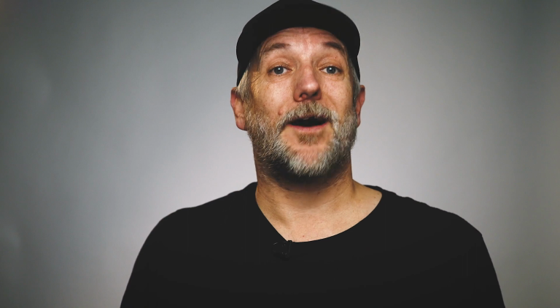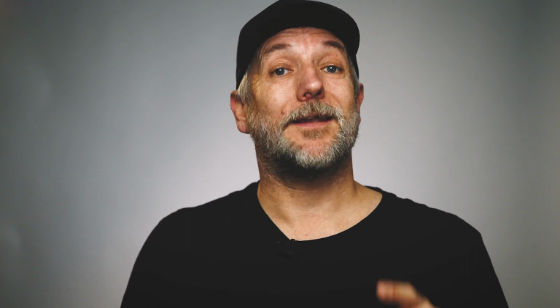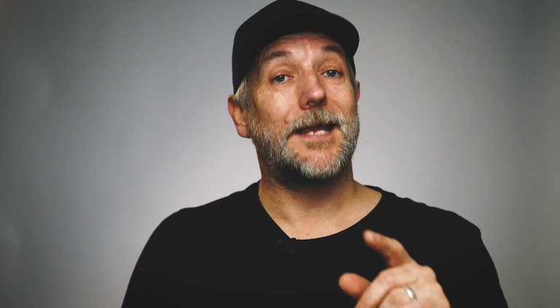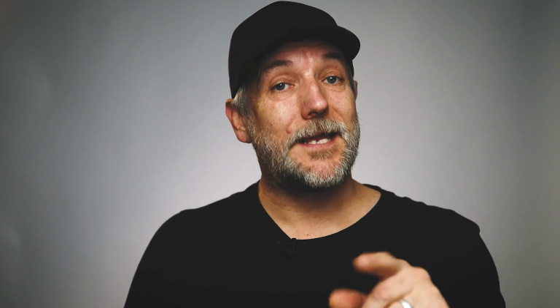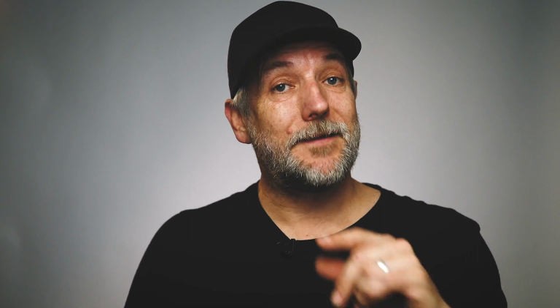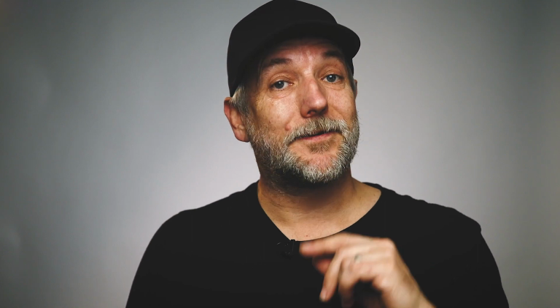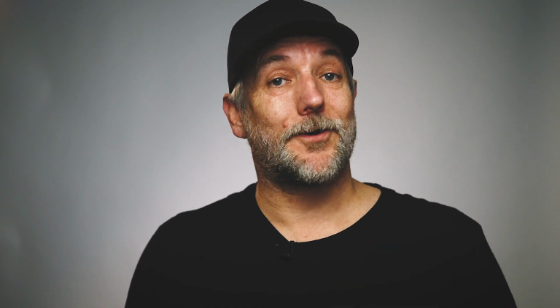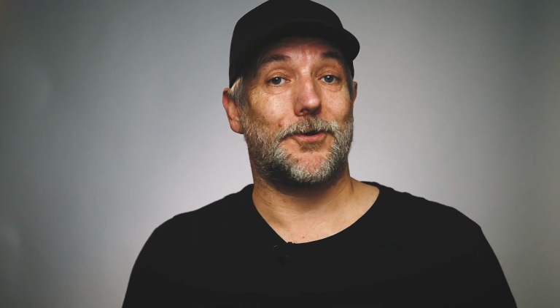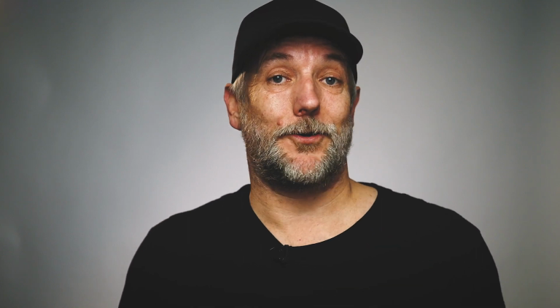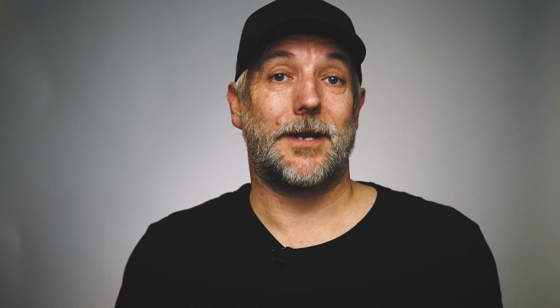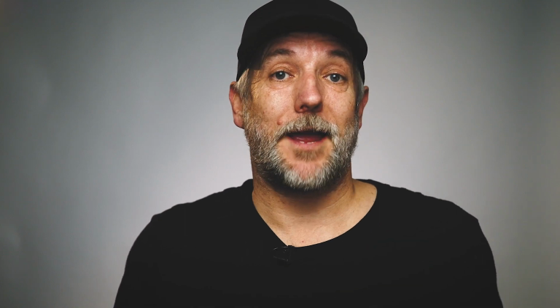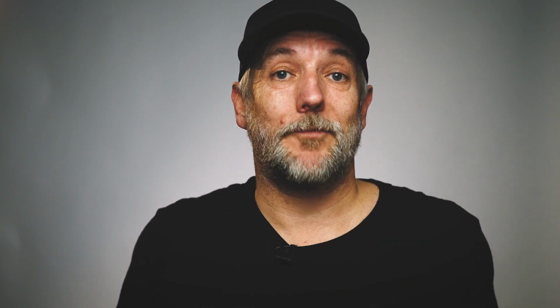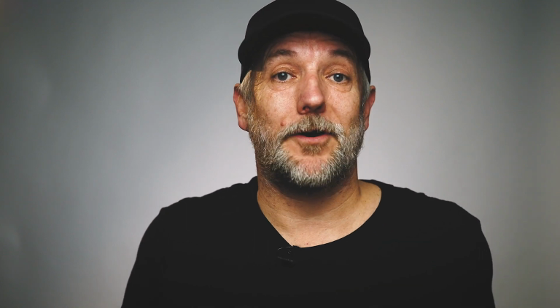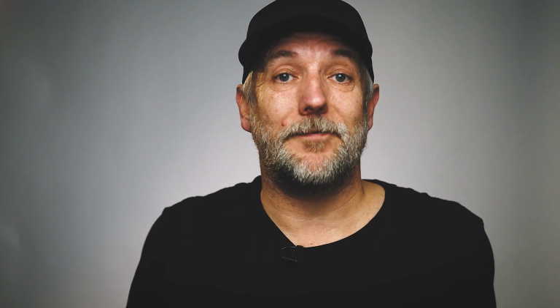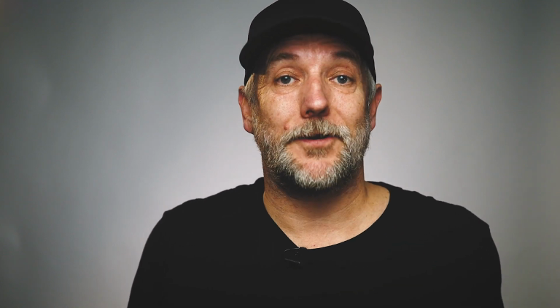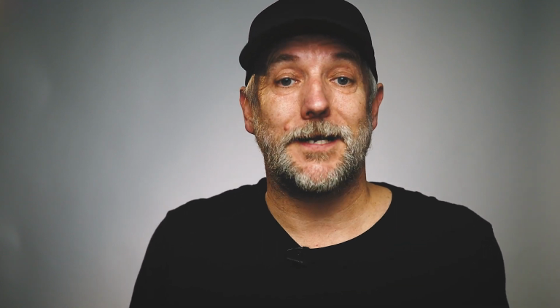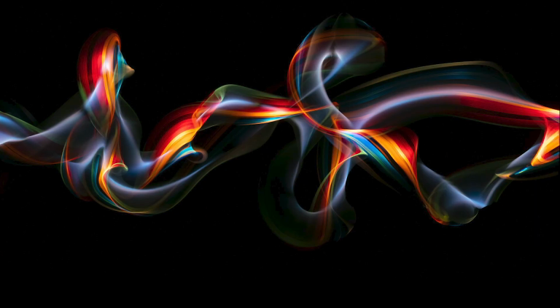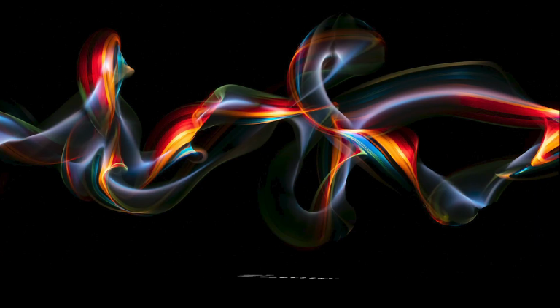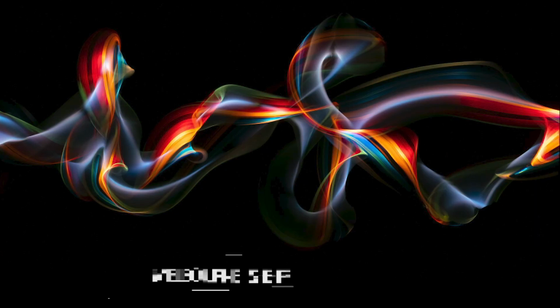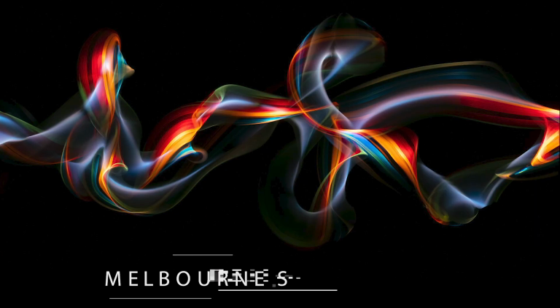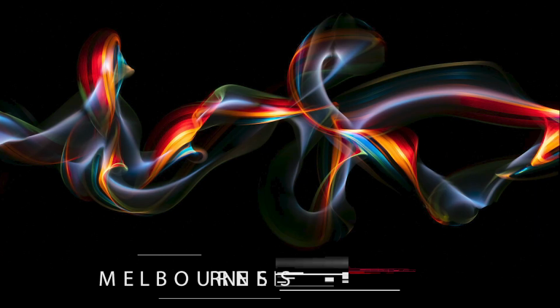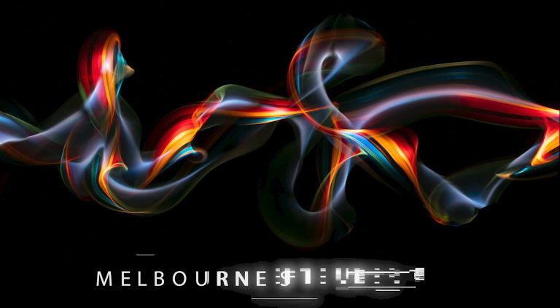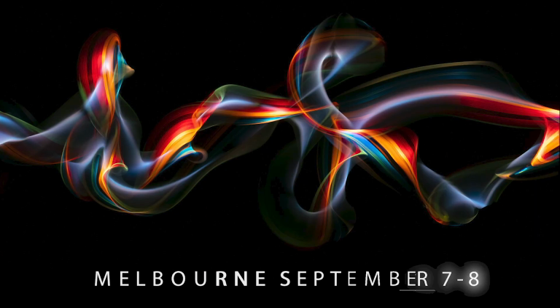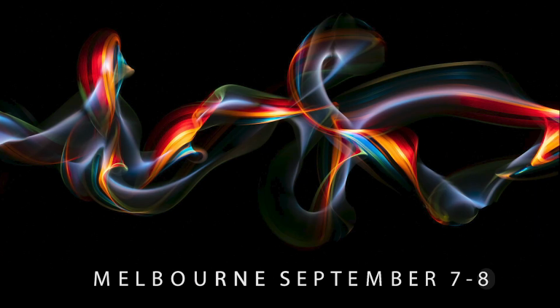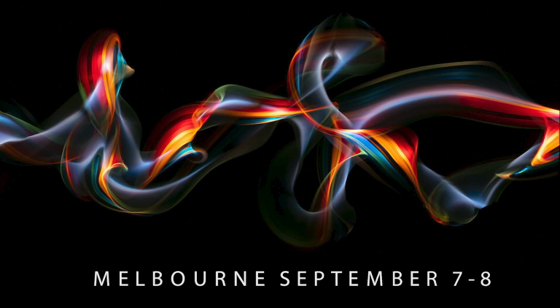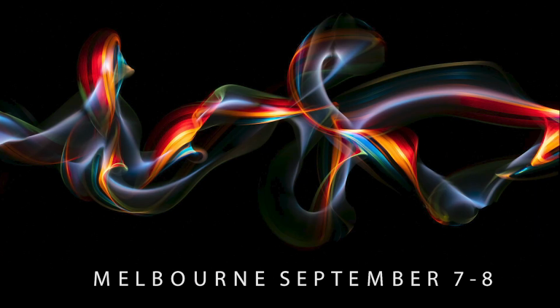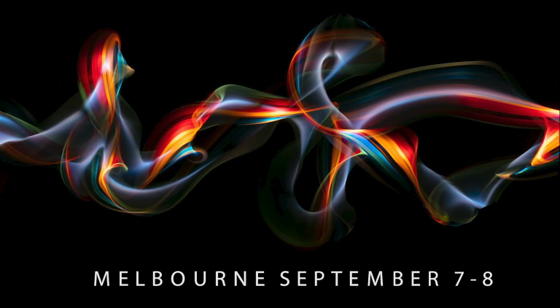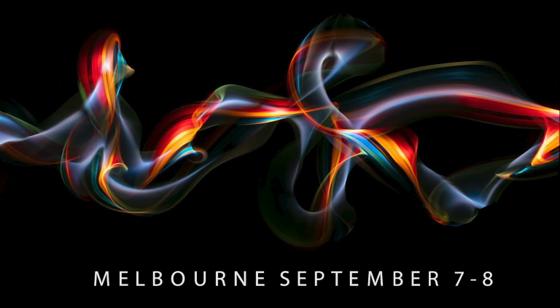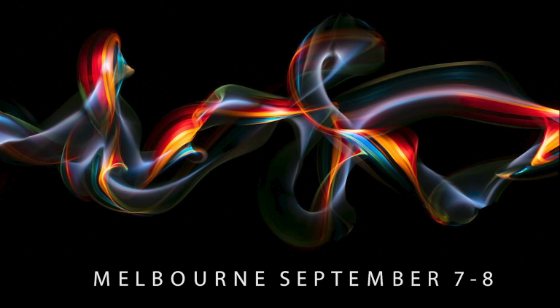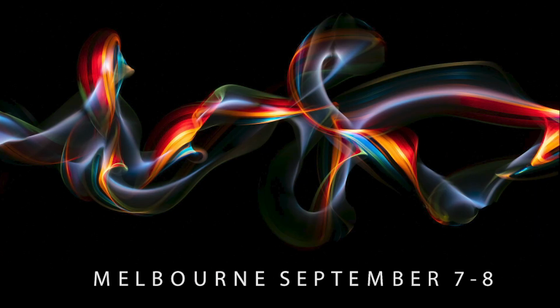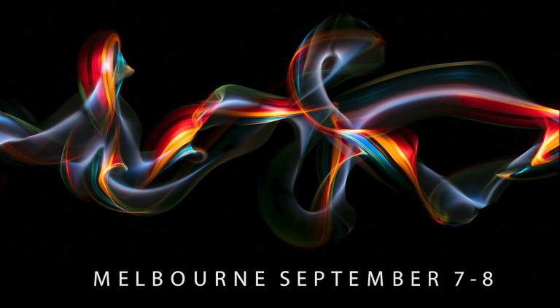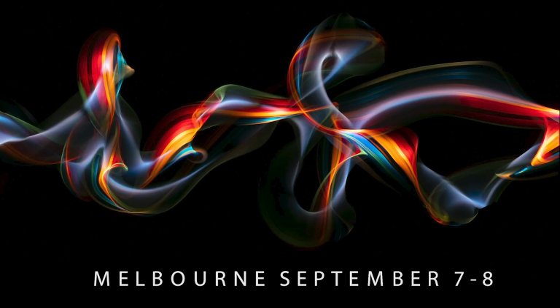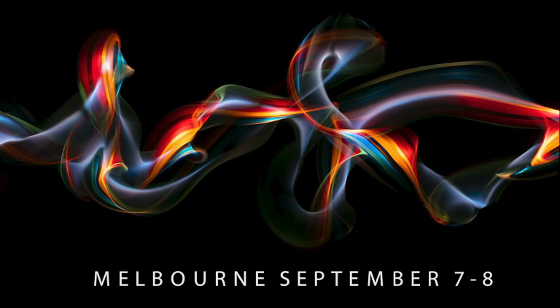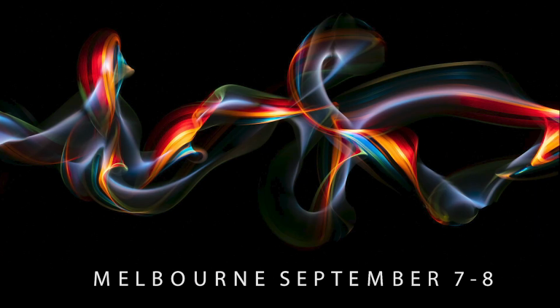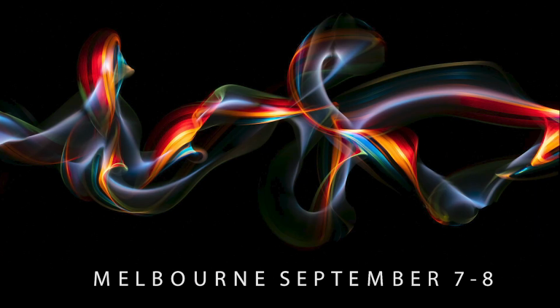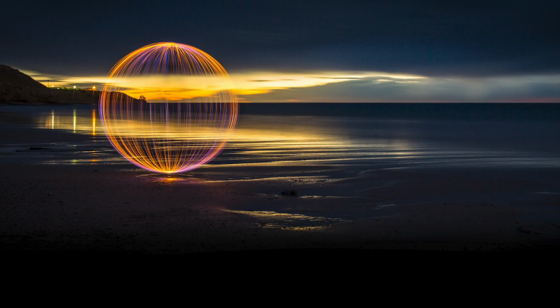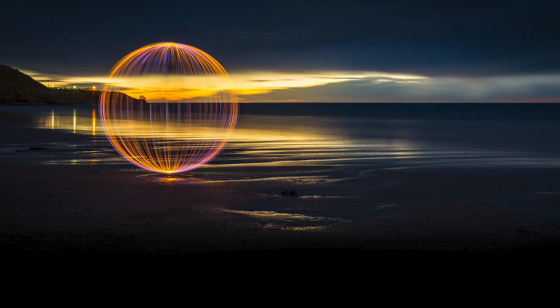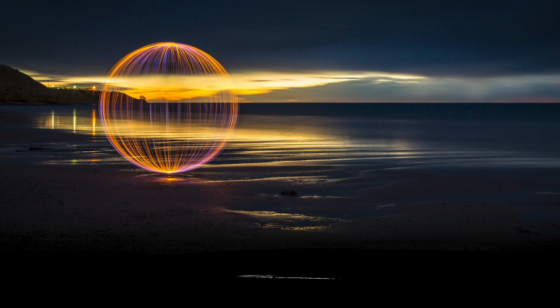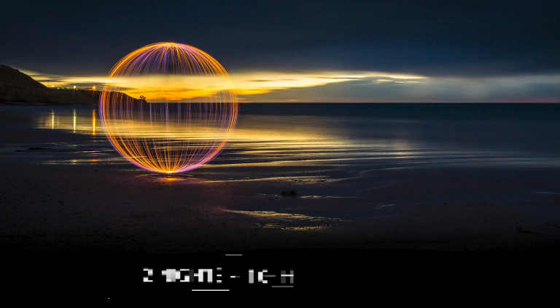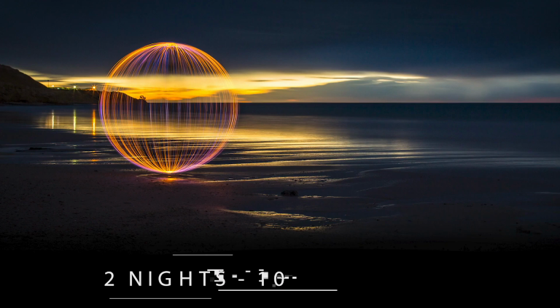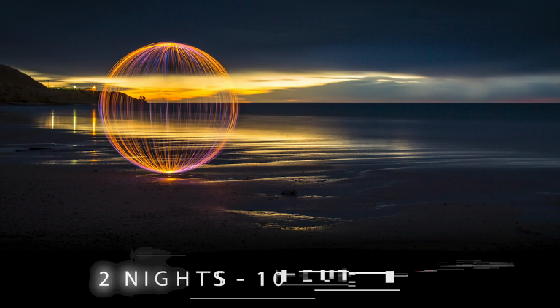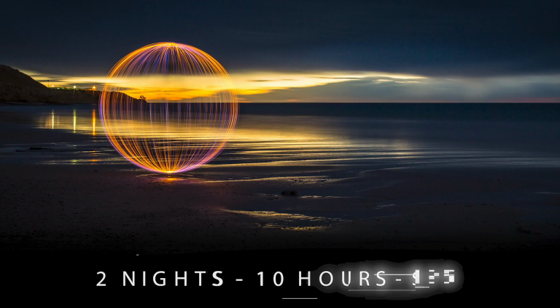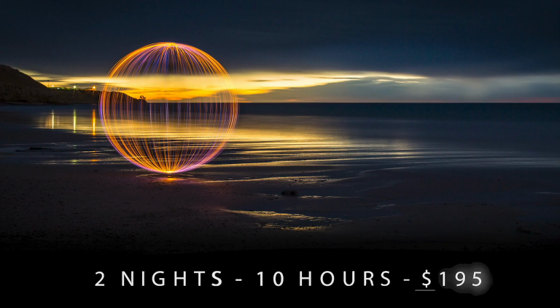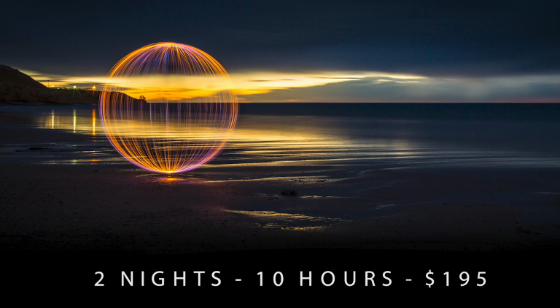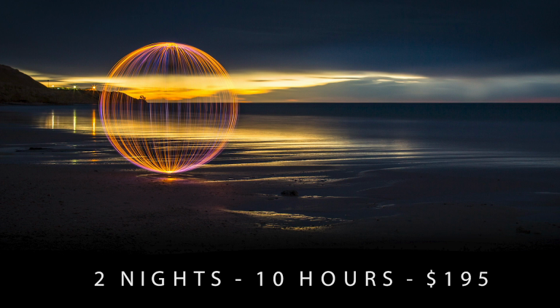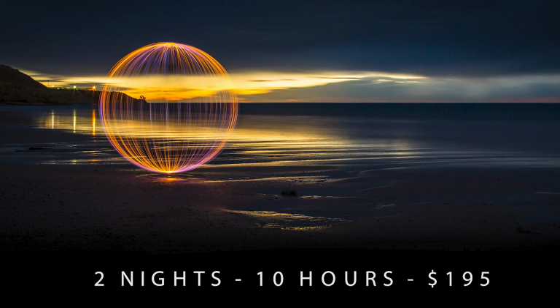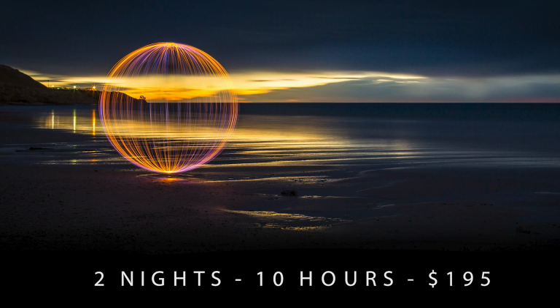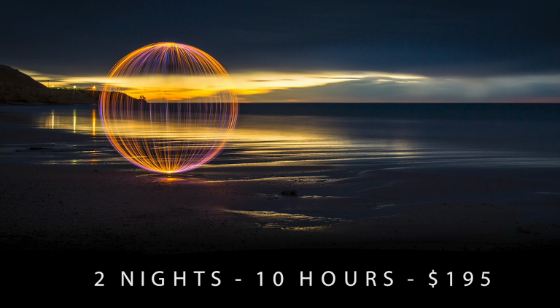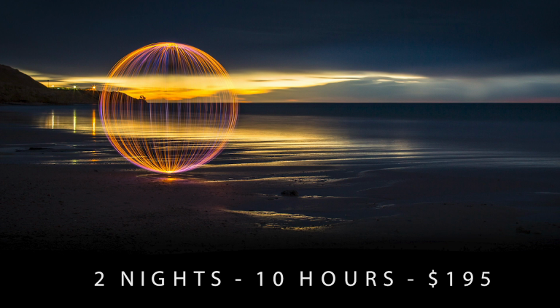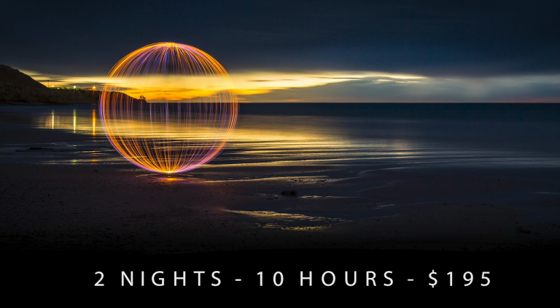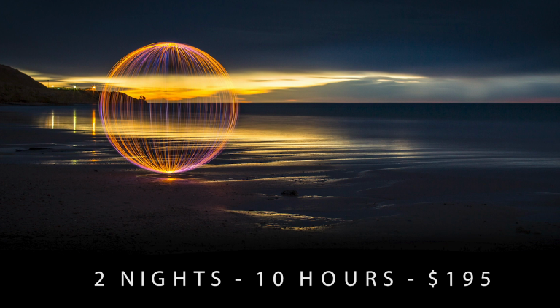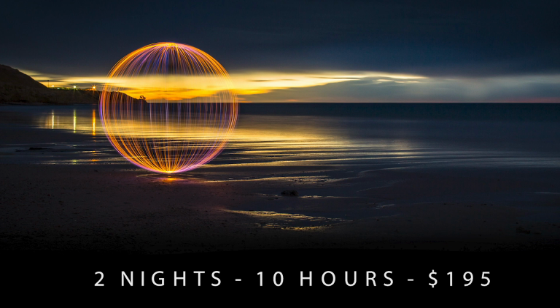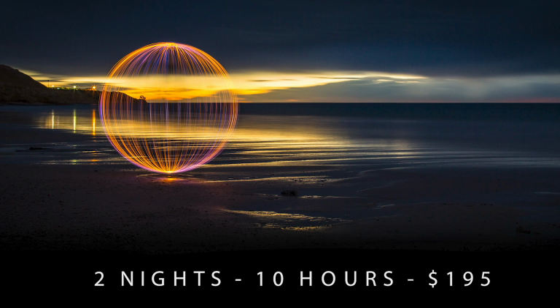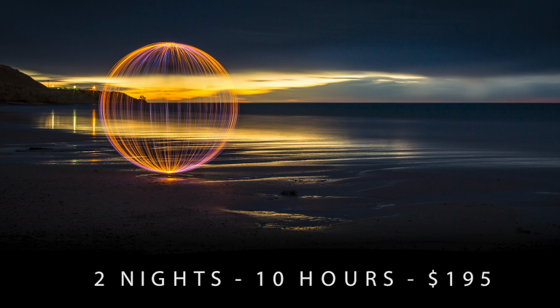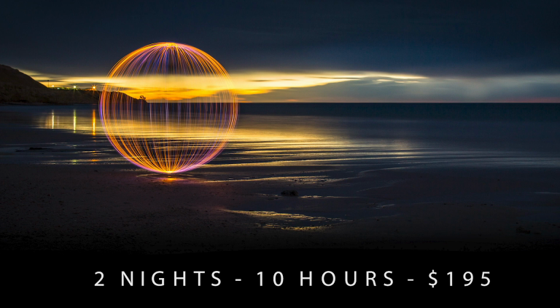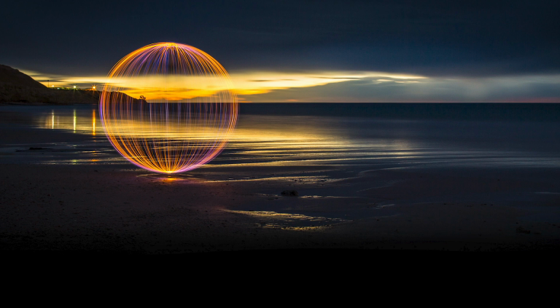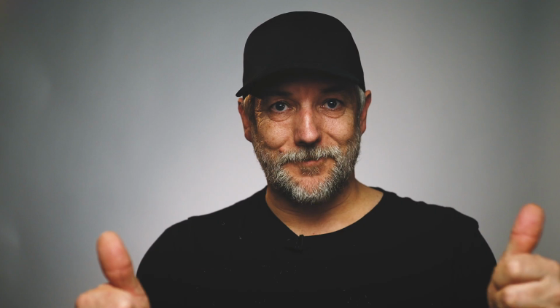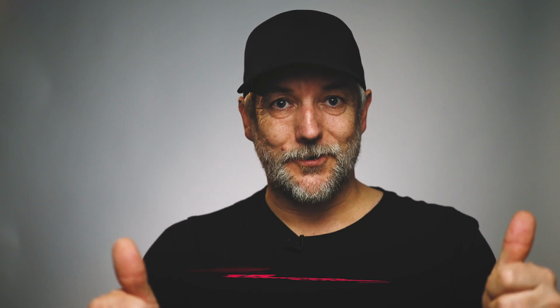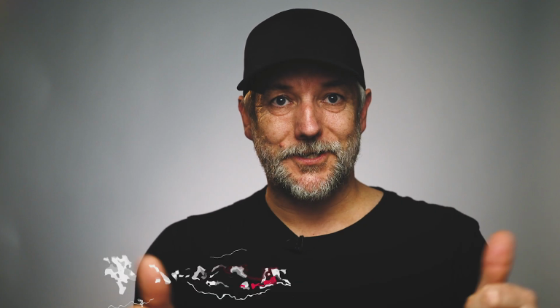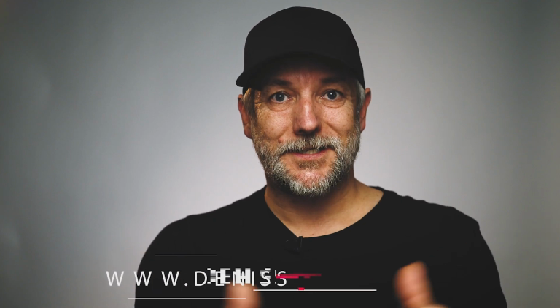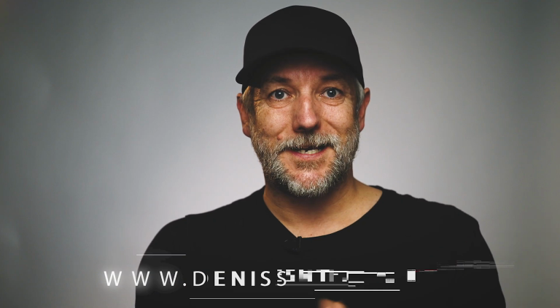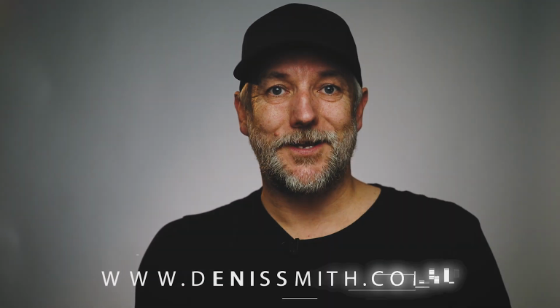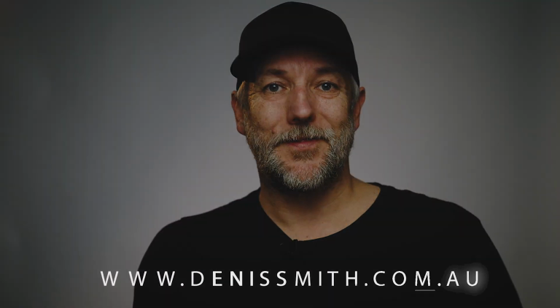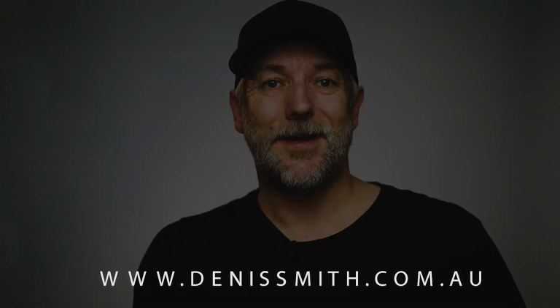I'll even loan you a camera if you need one. Melbourne, two nights, only $195. I'm looking forward to seeing you there.